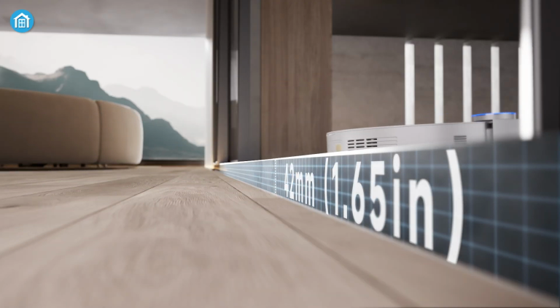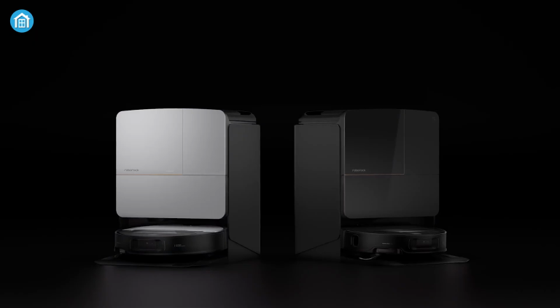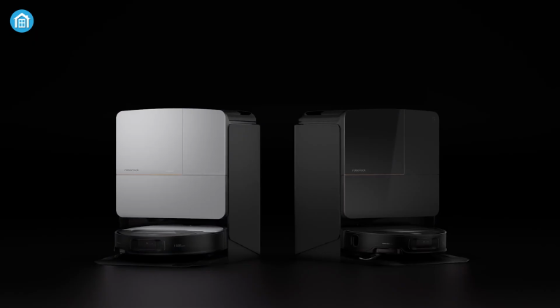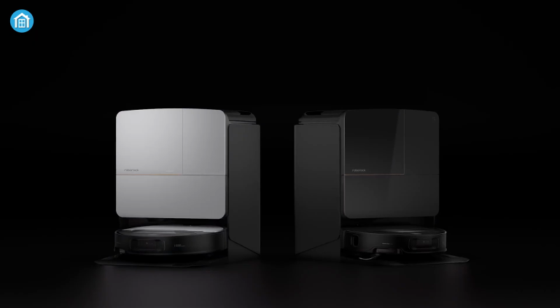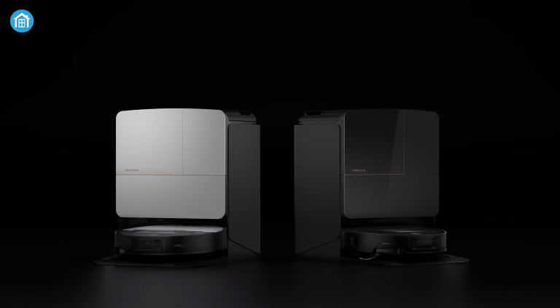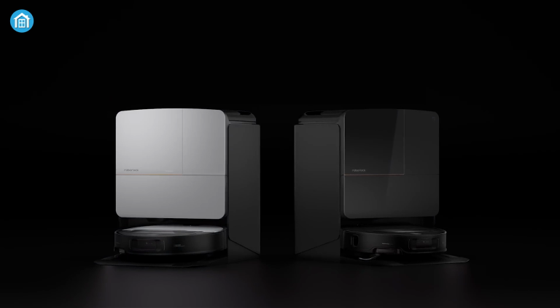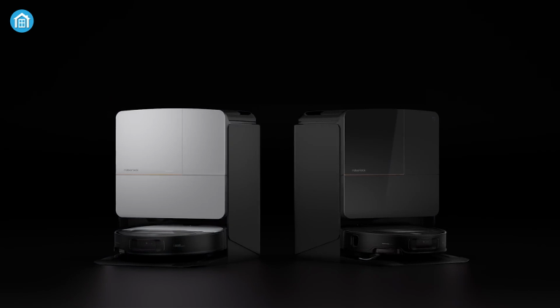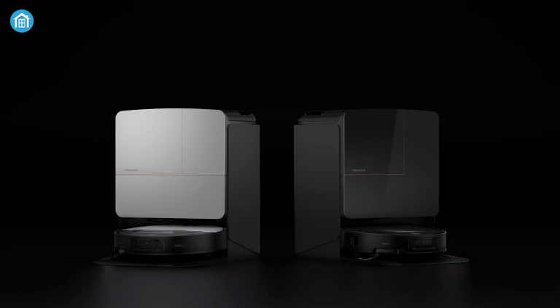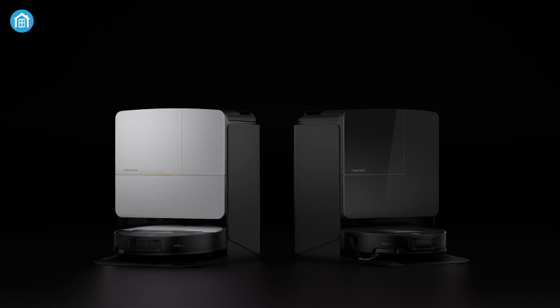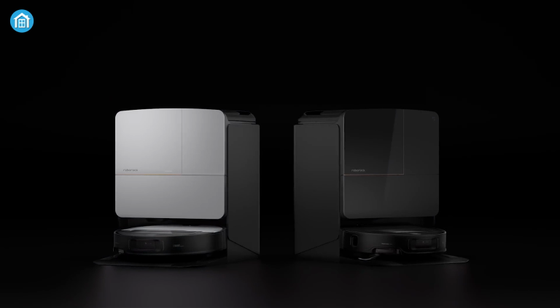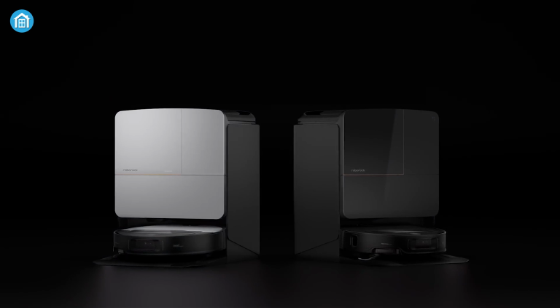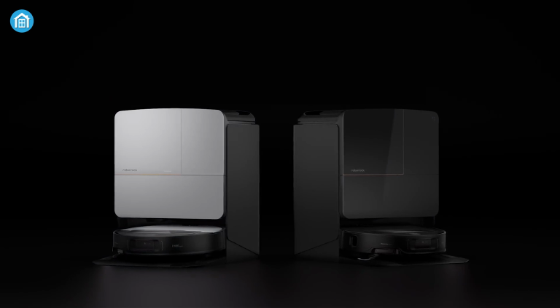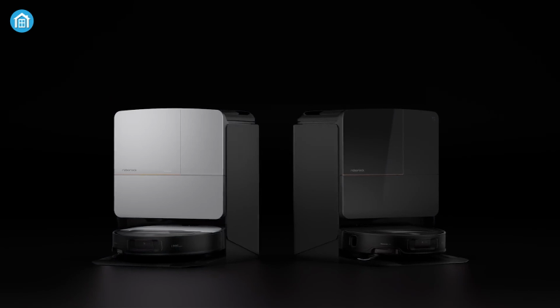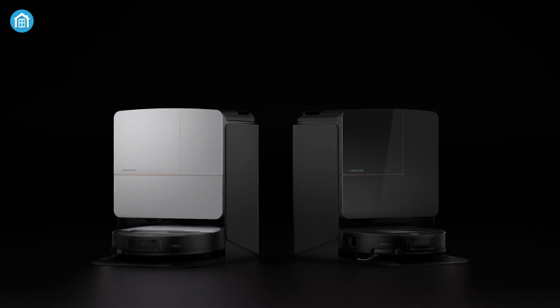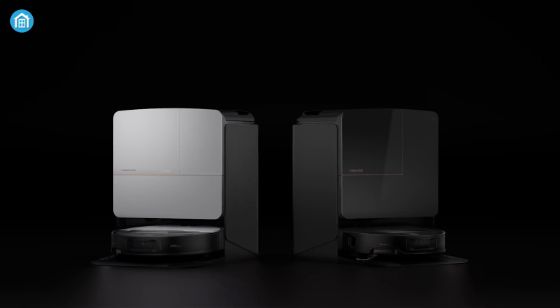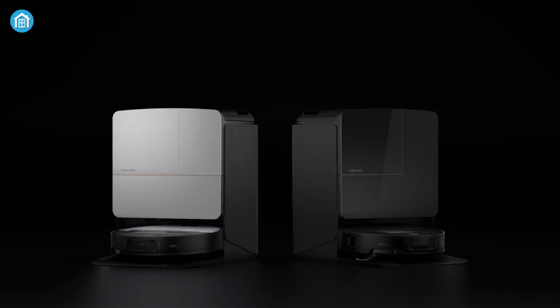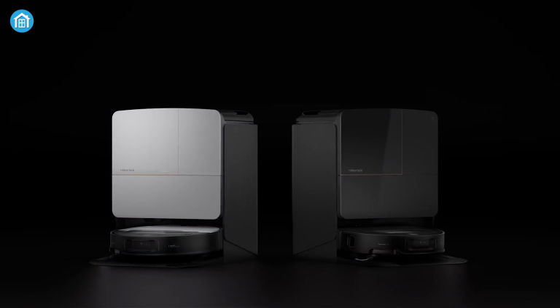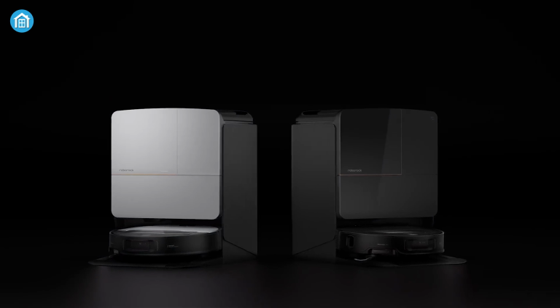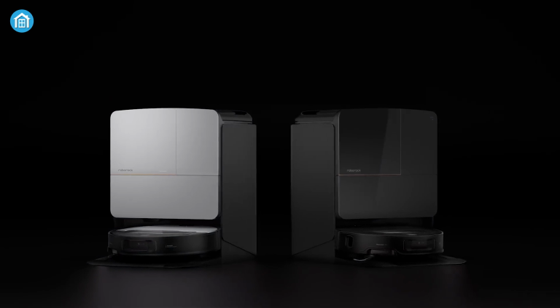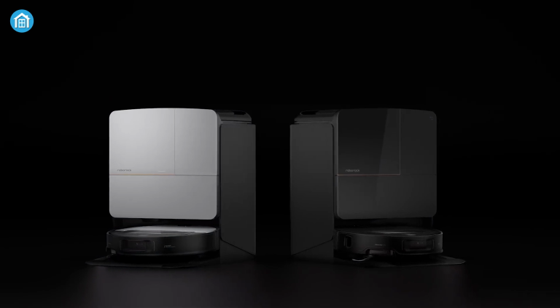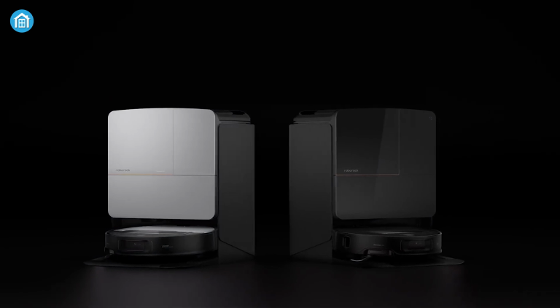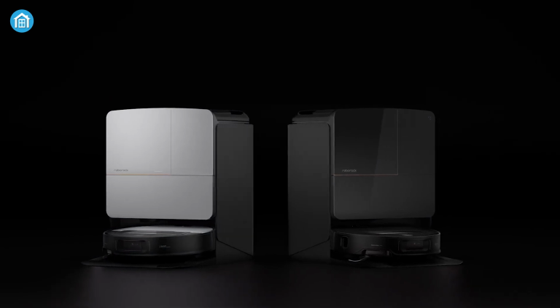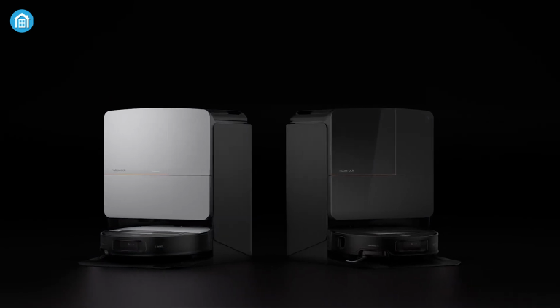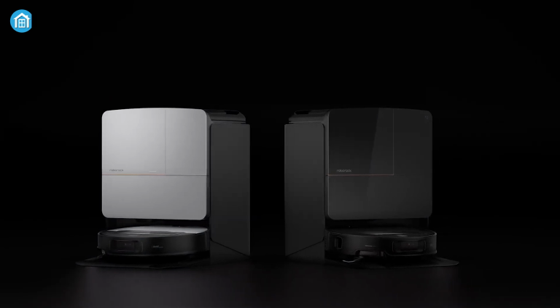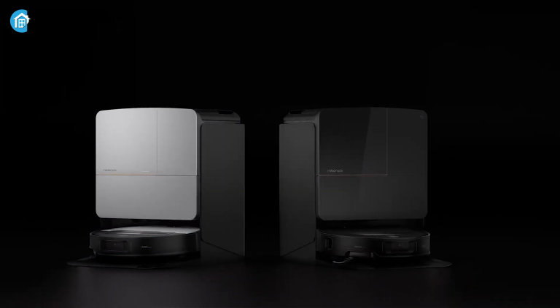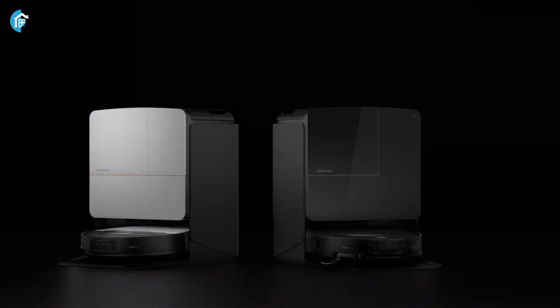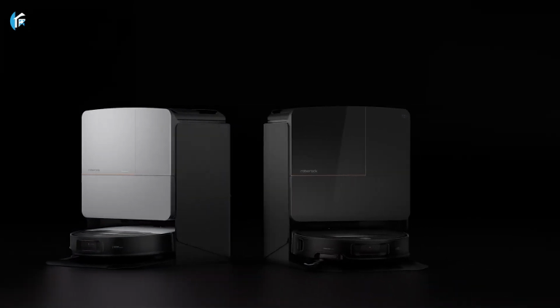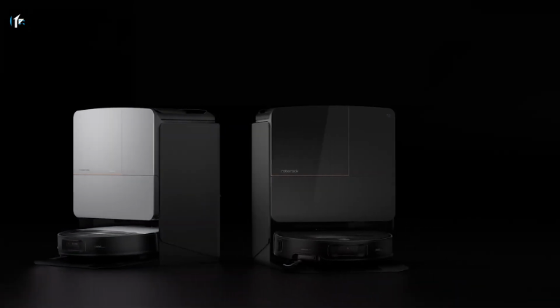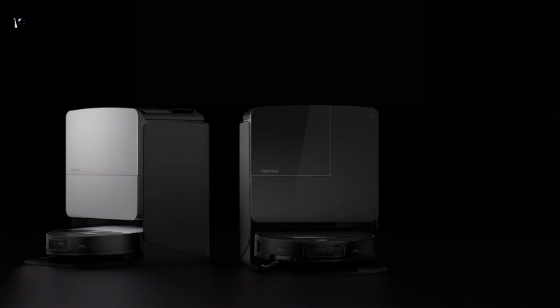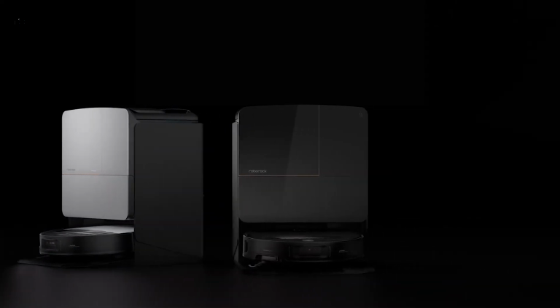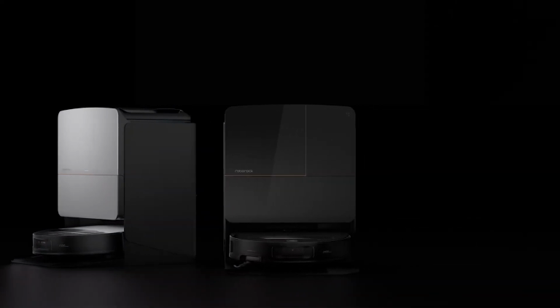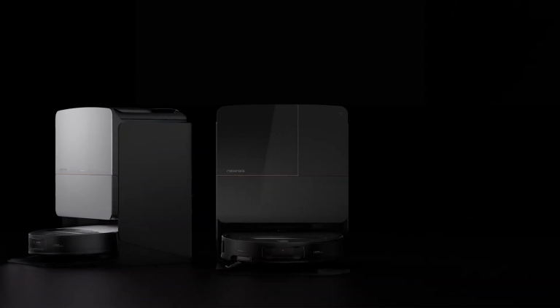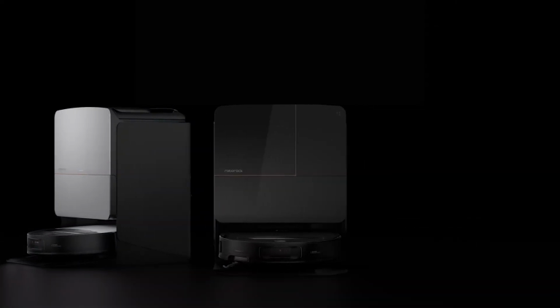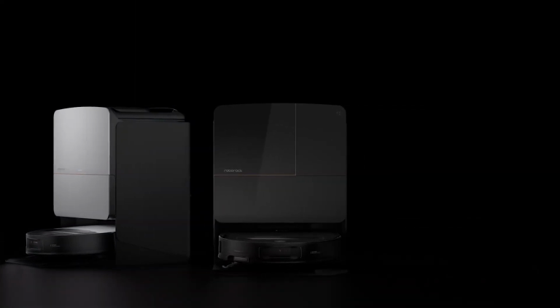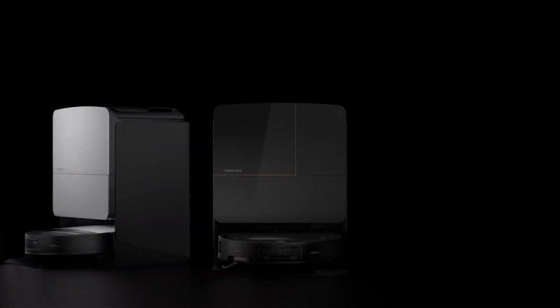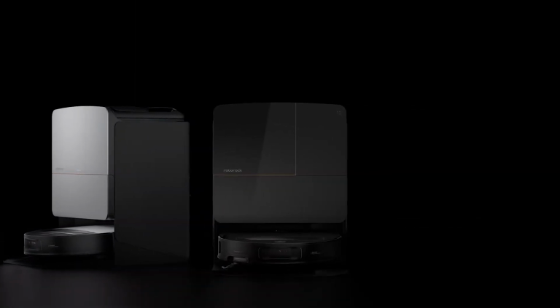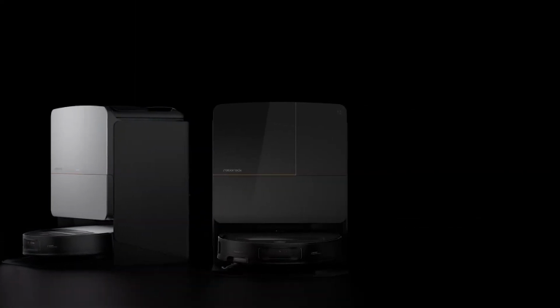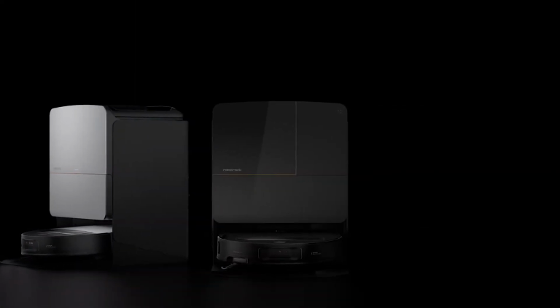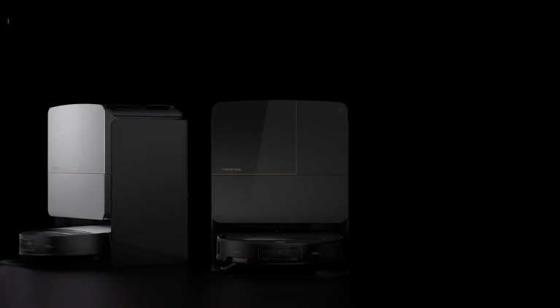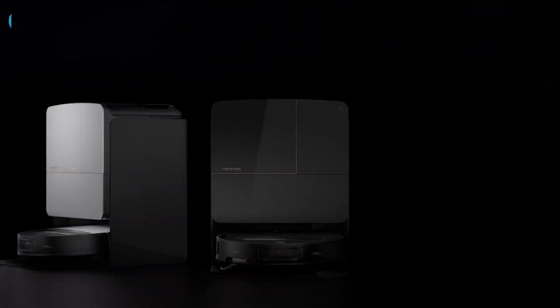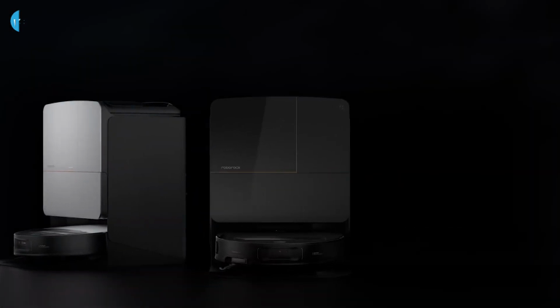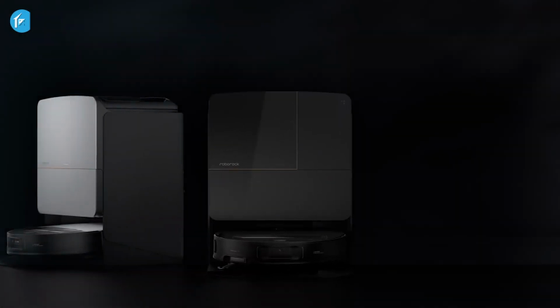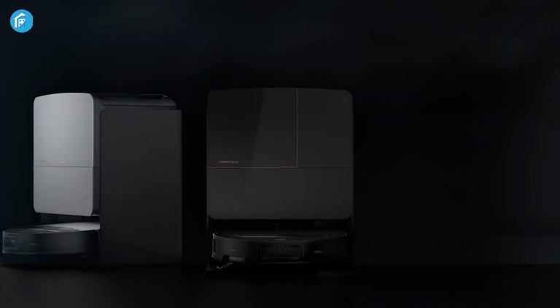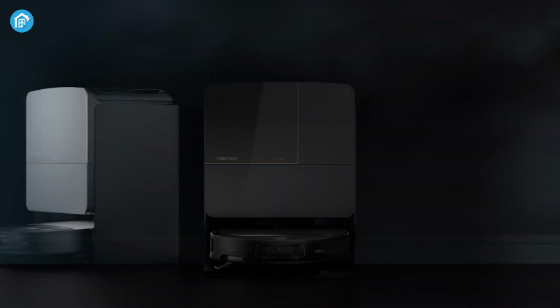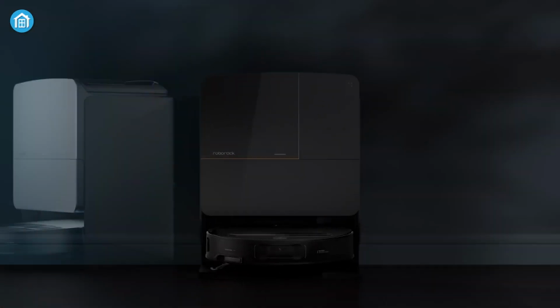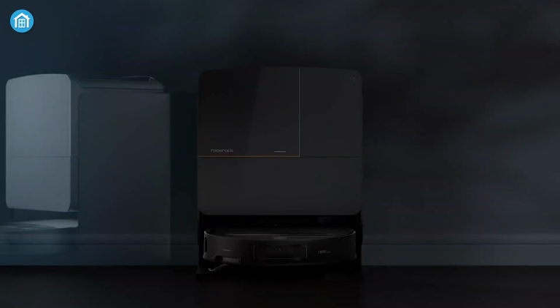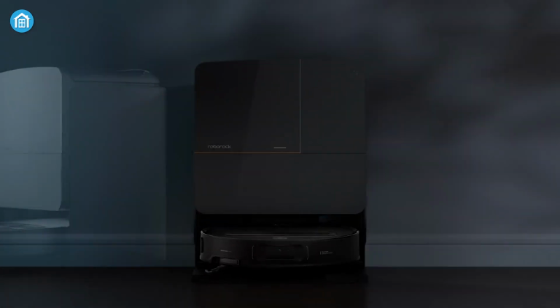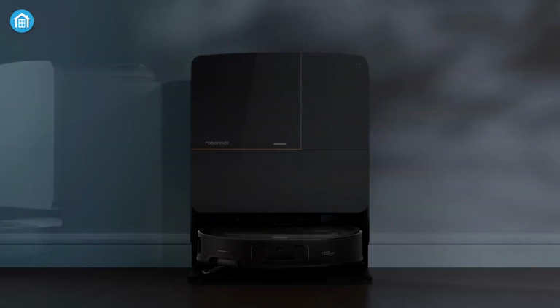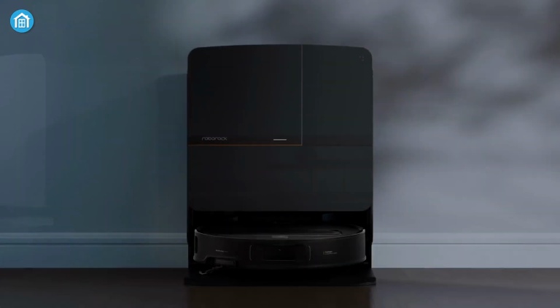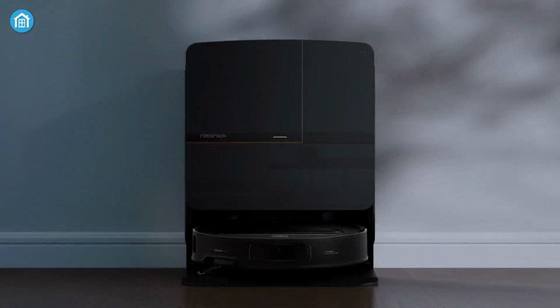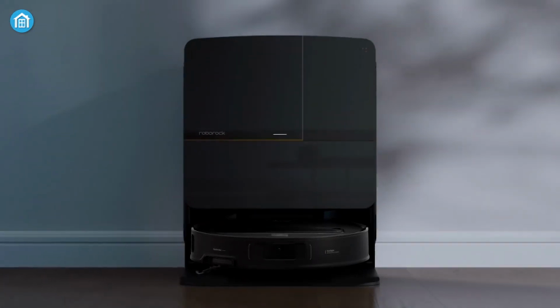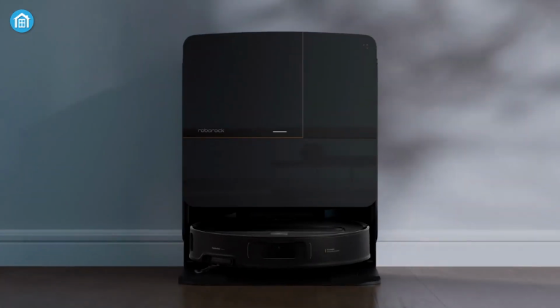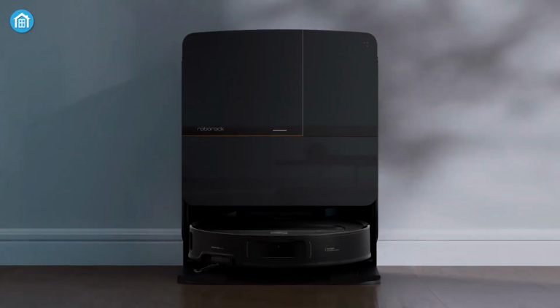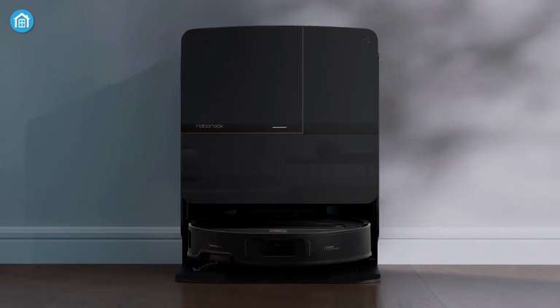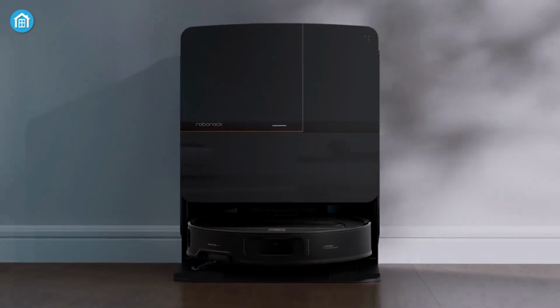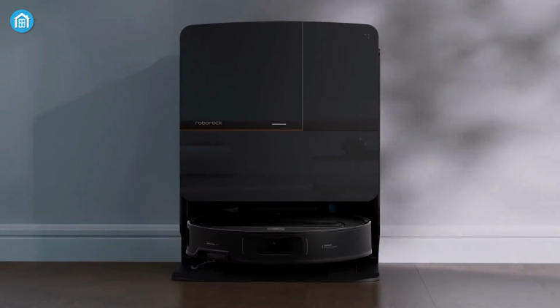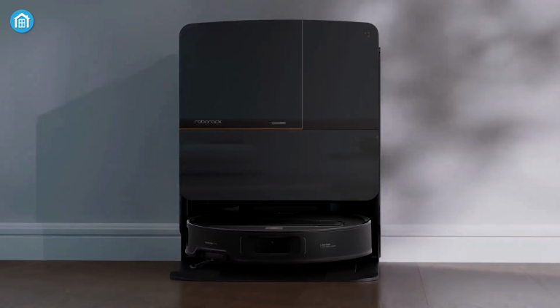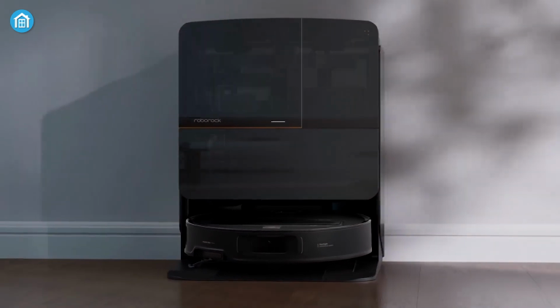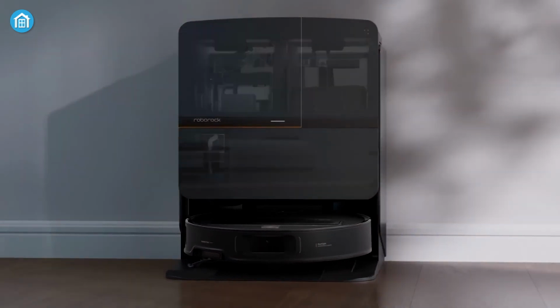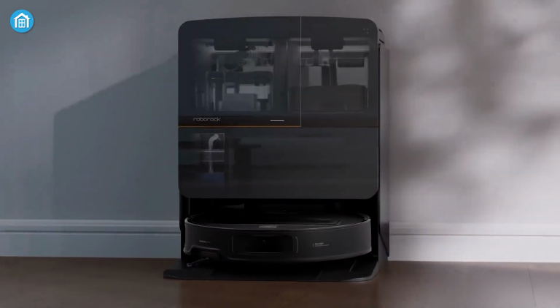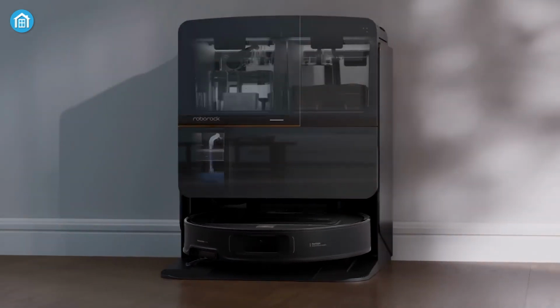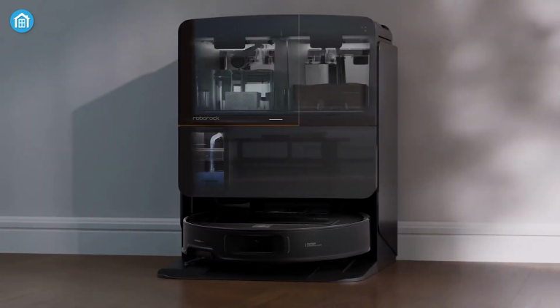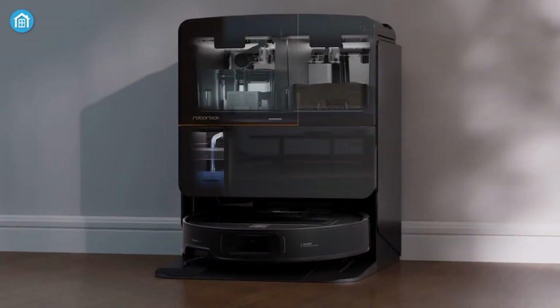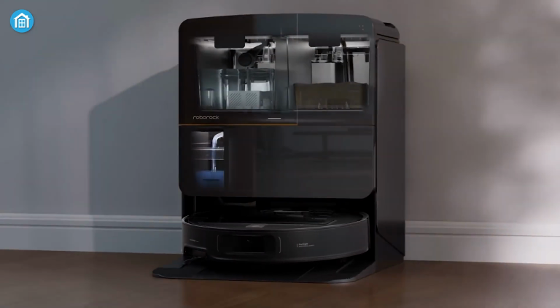Ultimately, both vacuums offer impressive technology and will make cleaning a lot easier, but it all comes down to your specific needs and preferences.